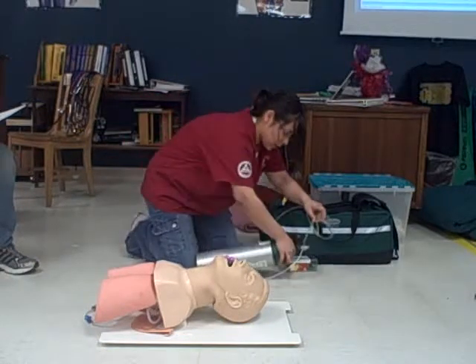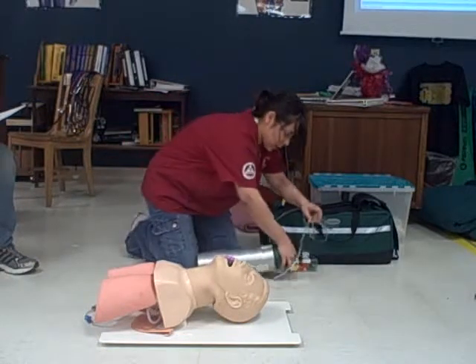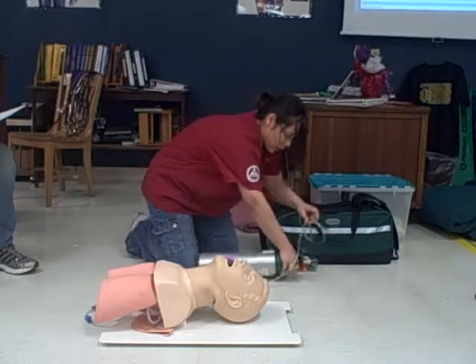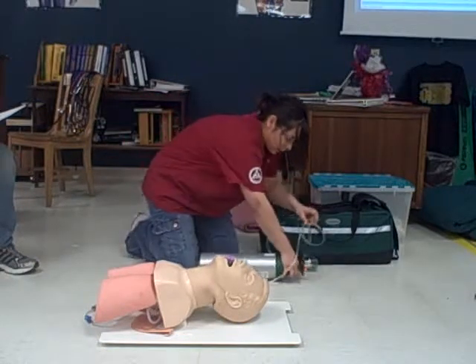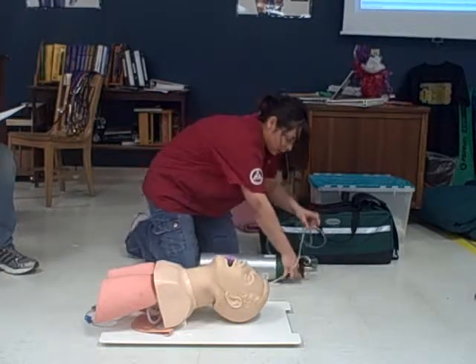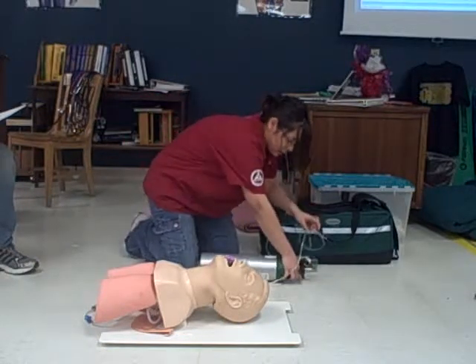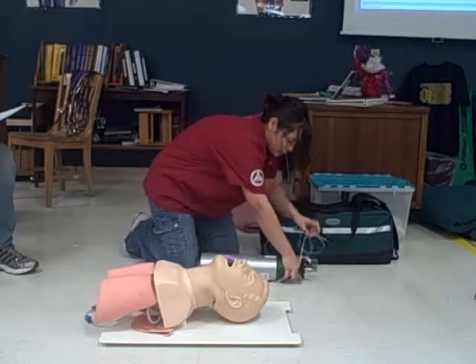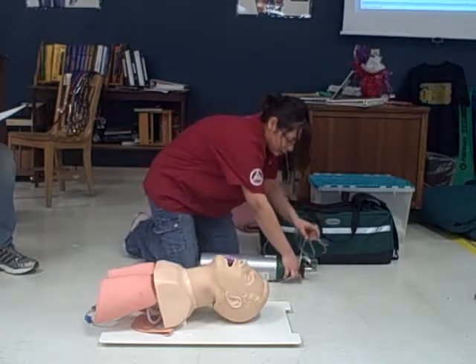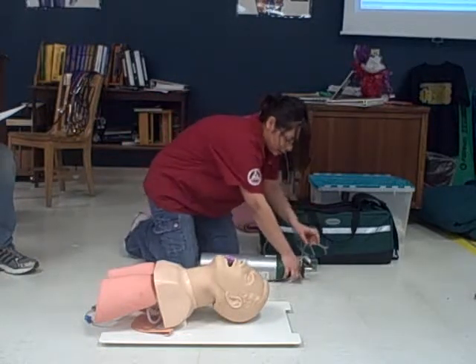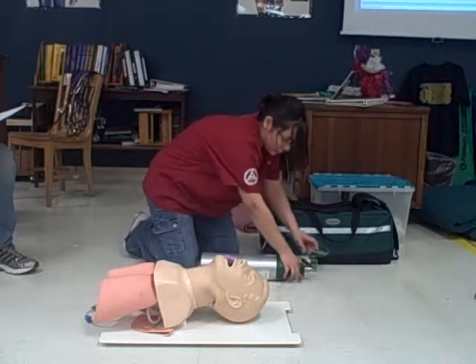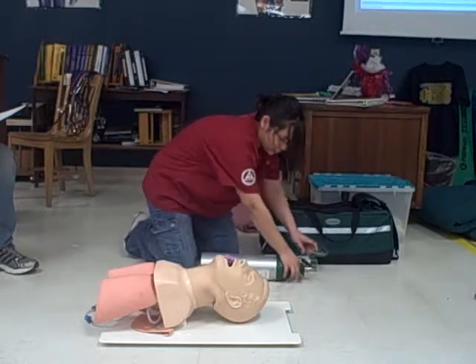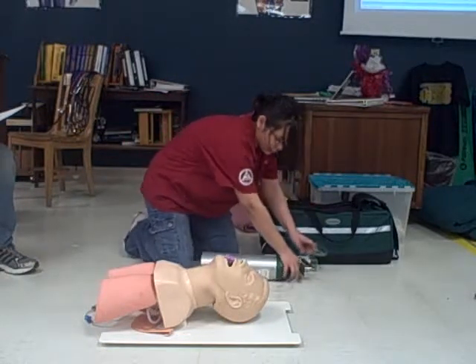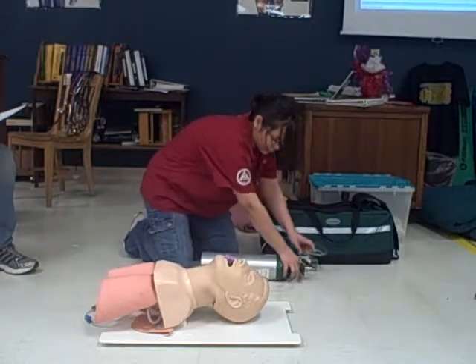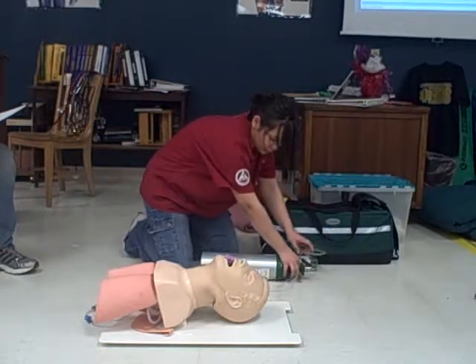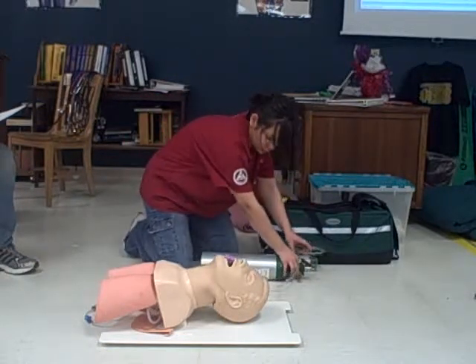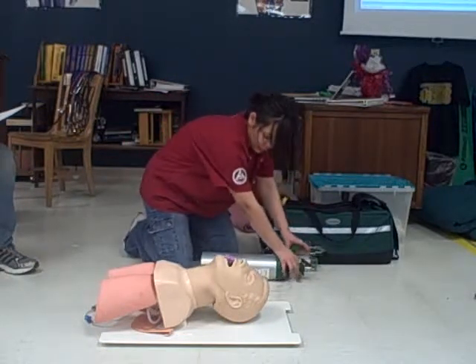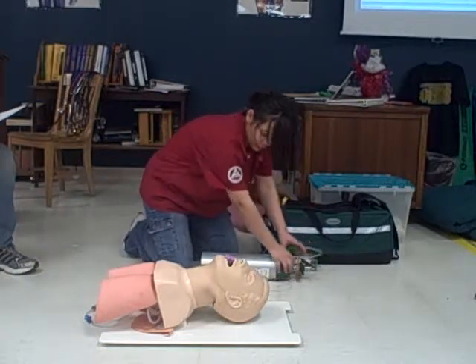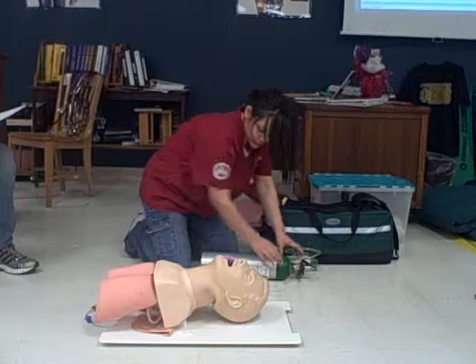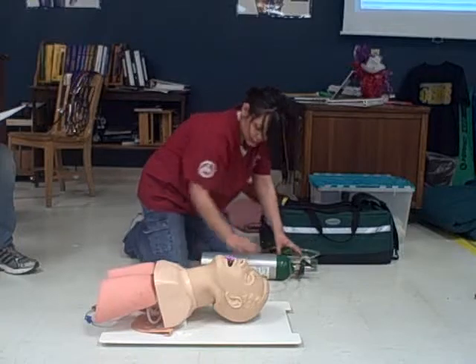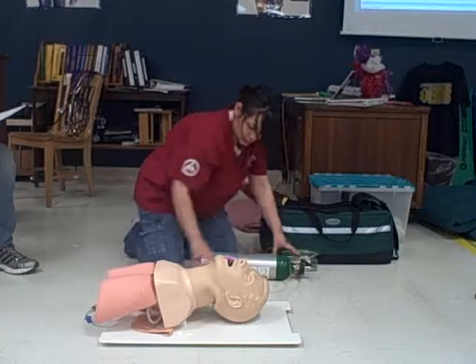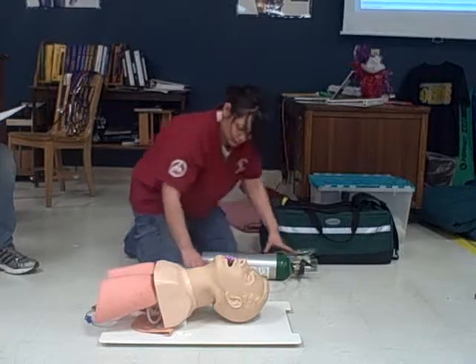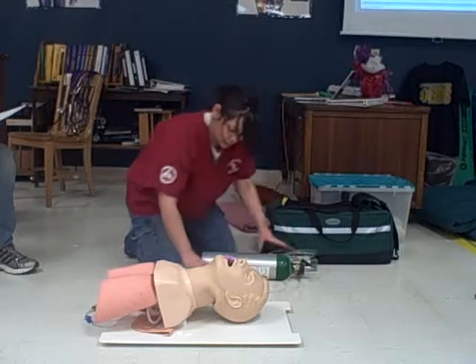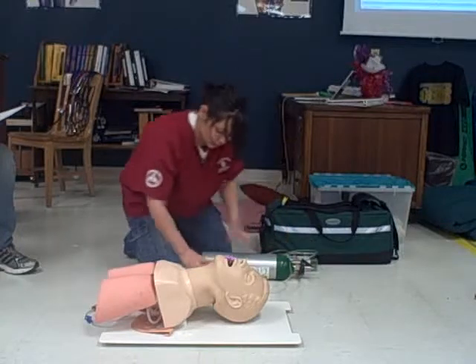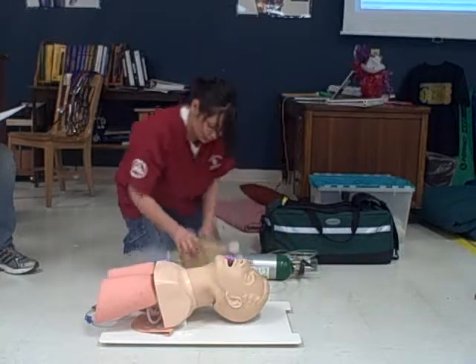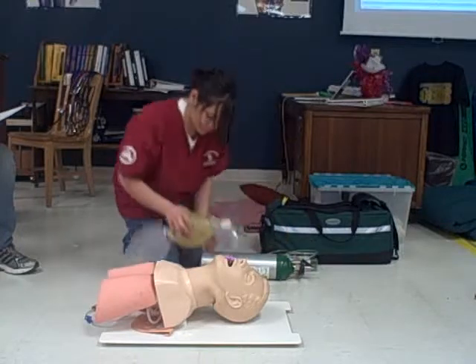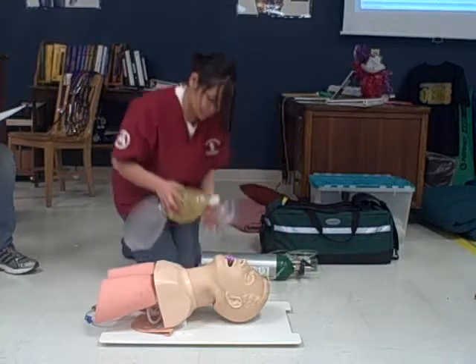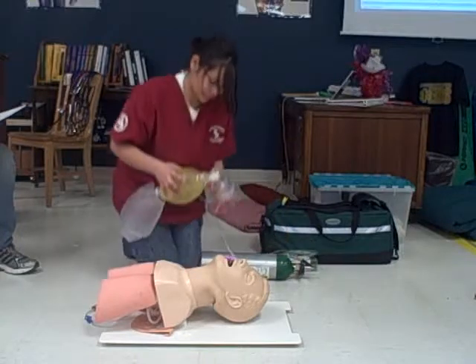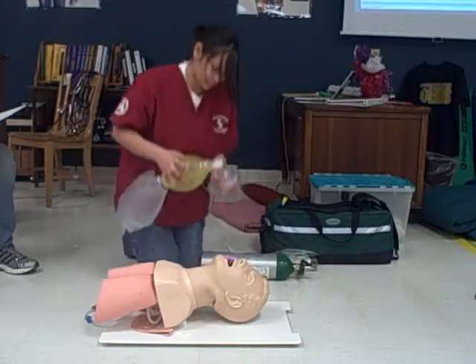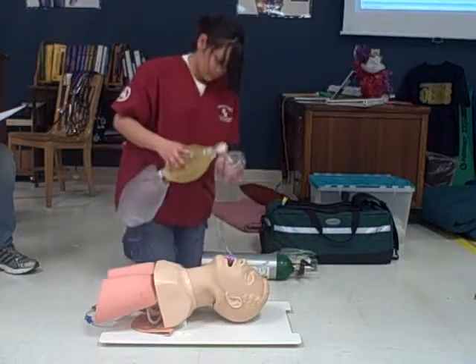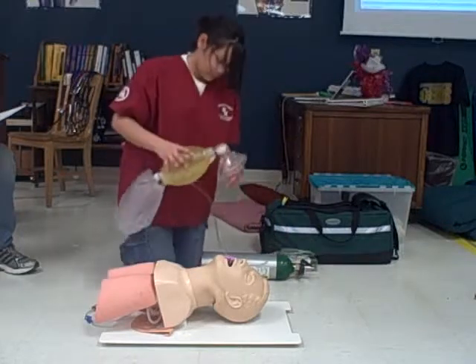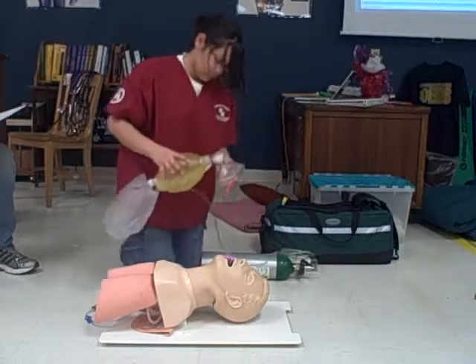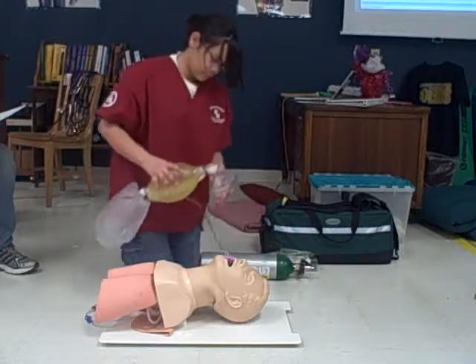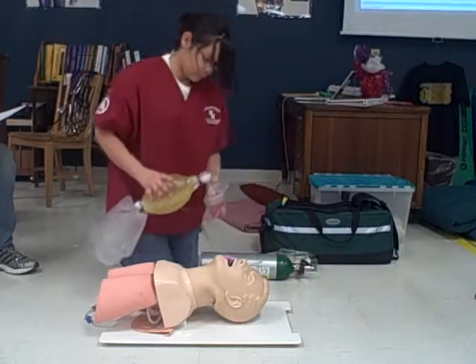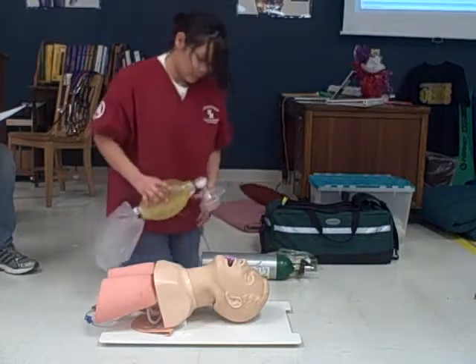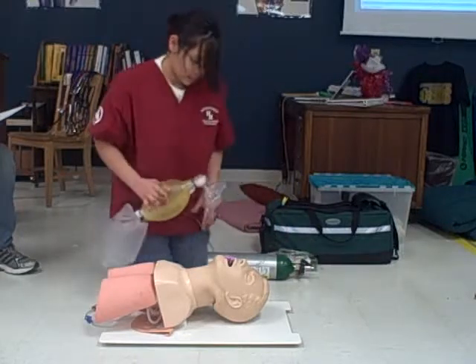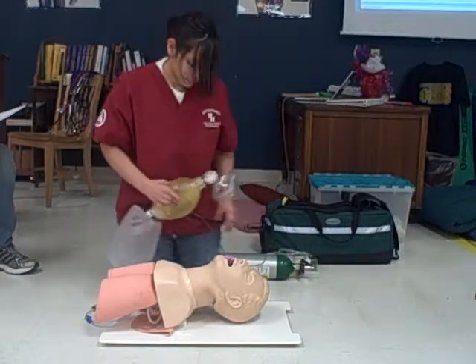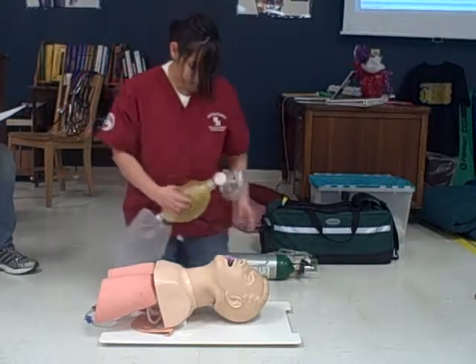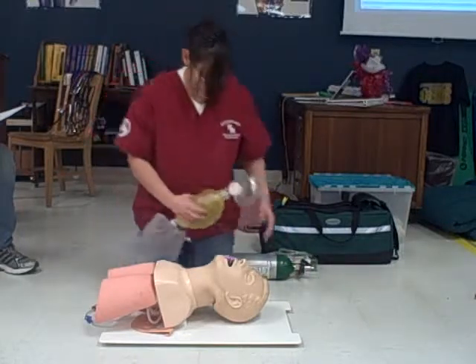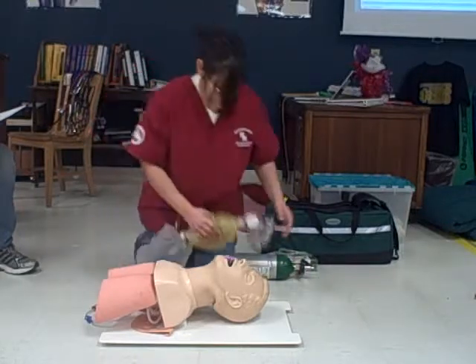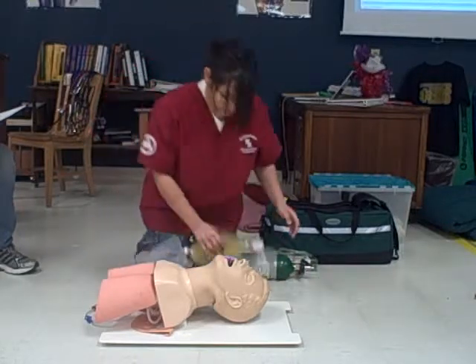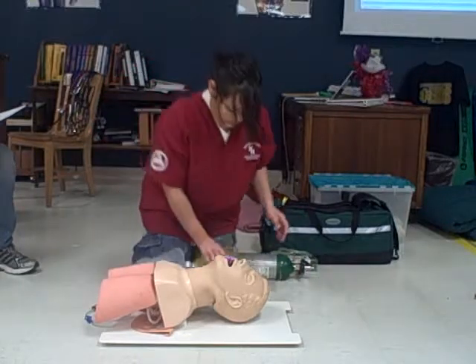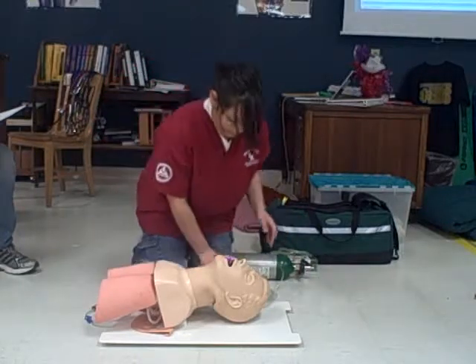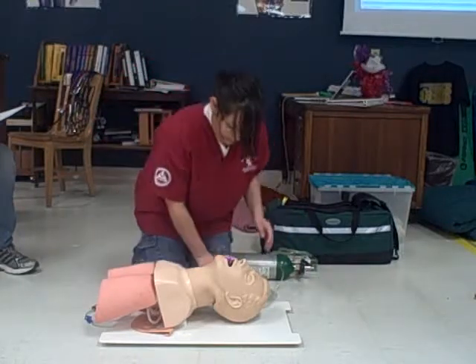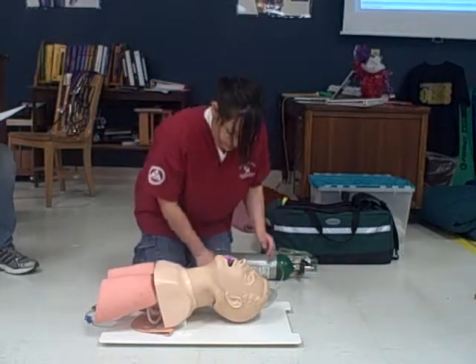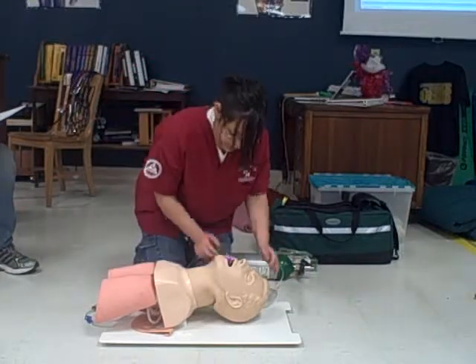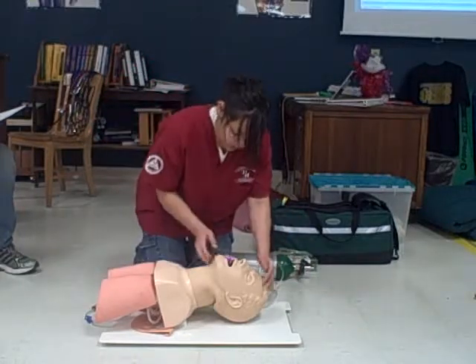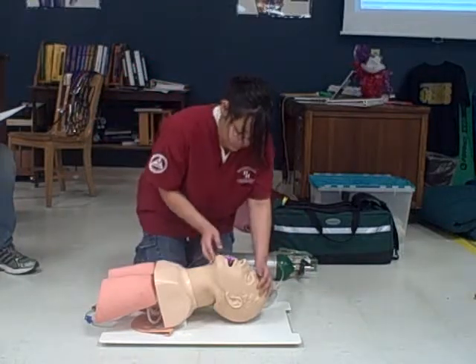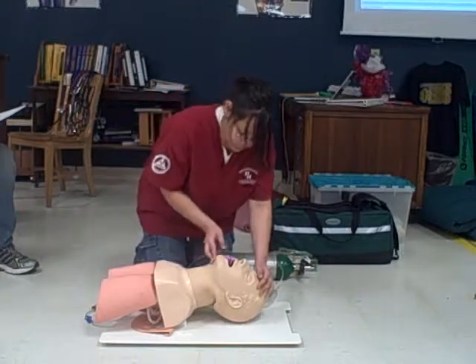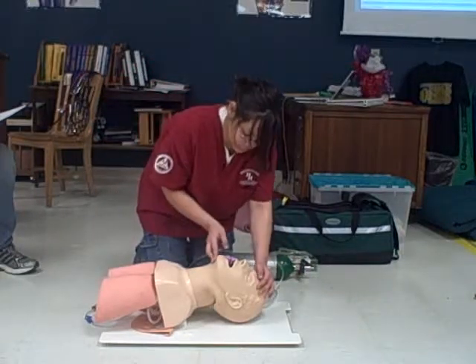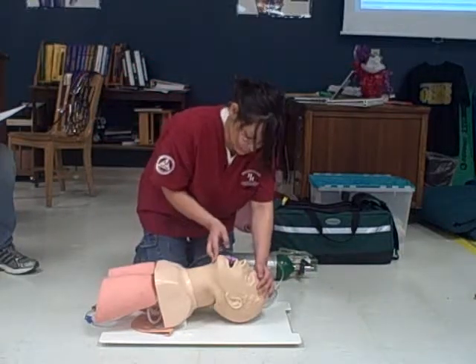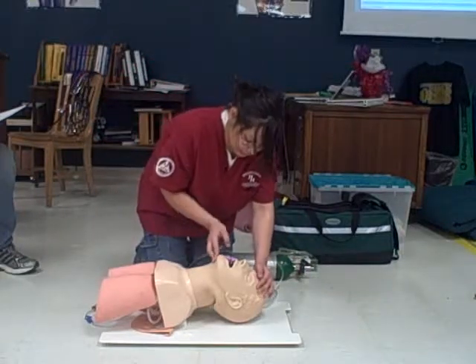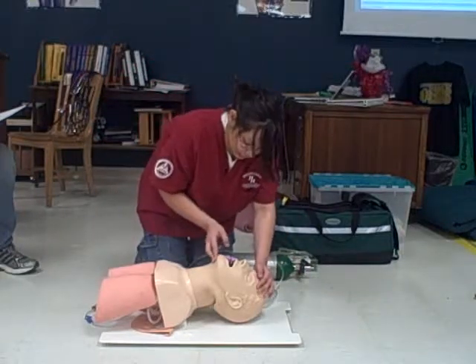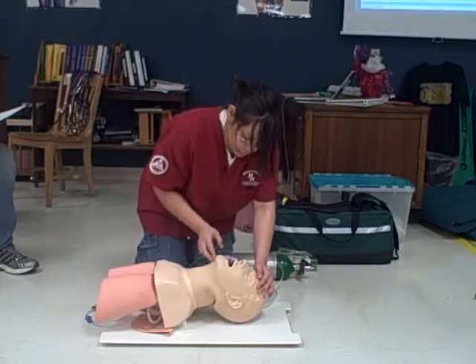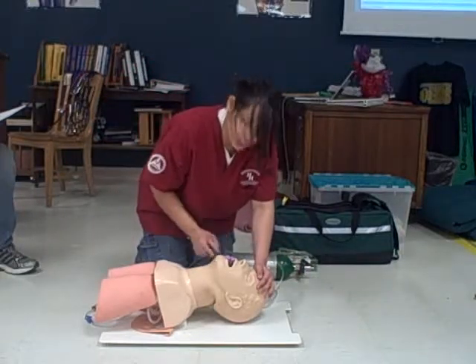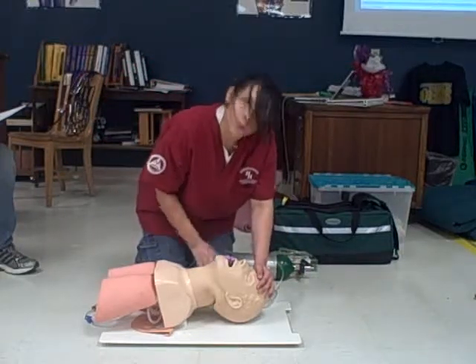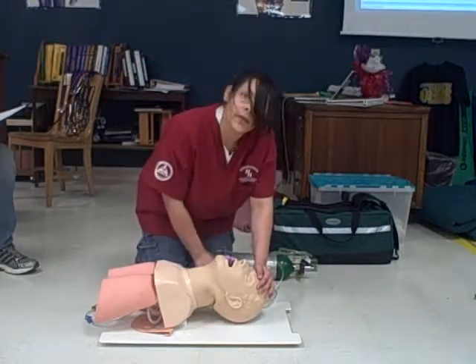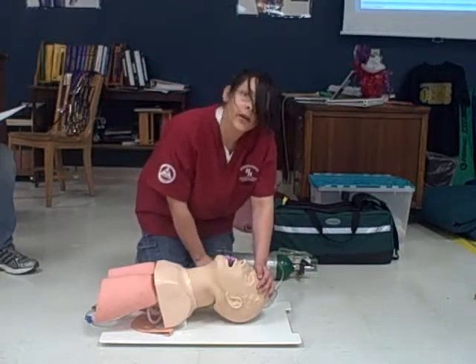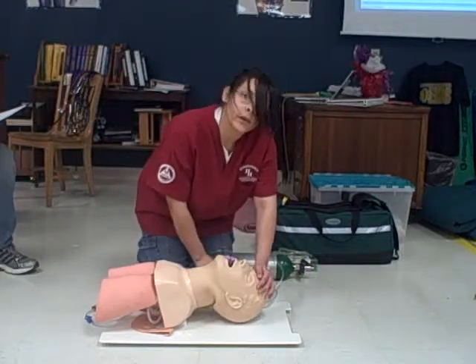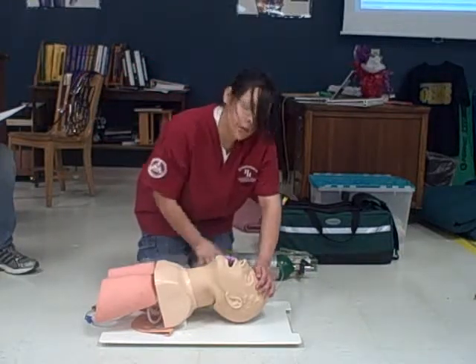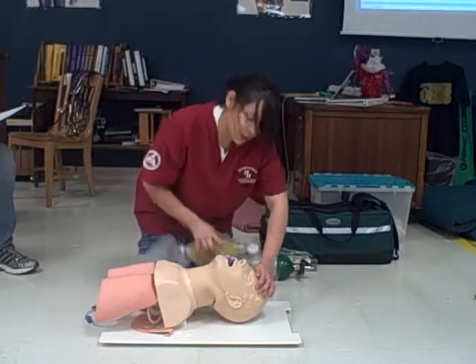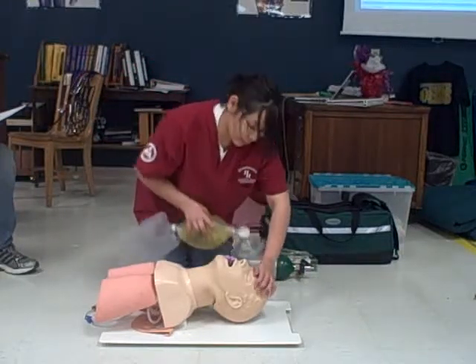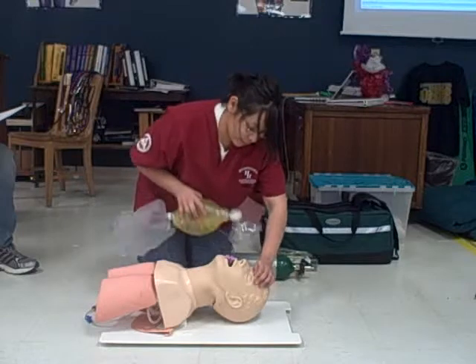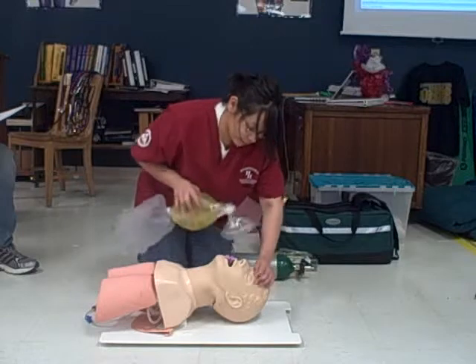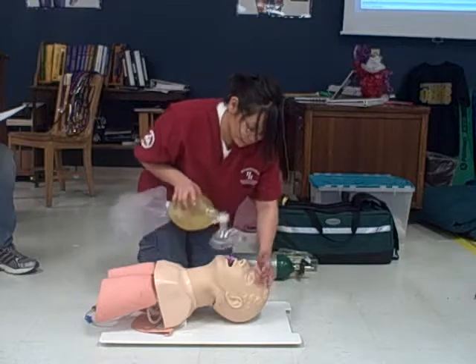I'll continue with my ventilations after I do another head-tilt, chin-lift to open up the airway again.